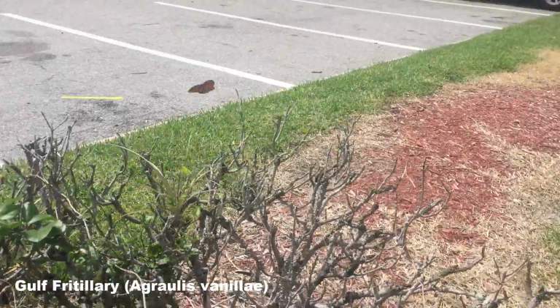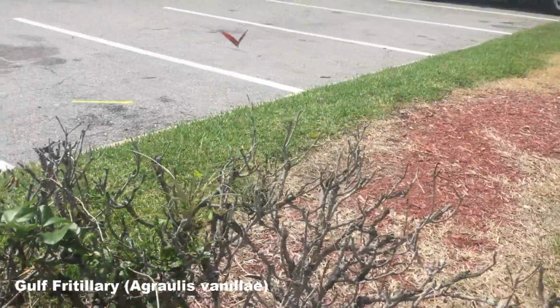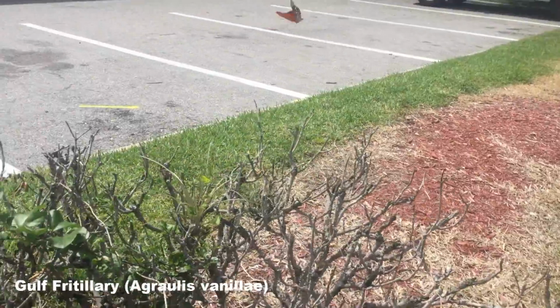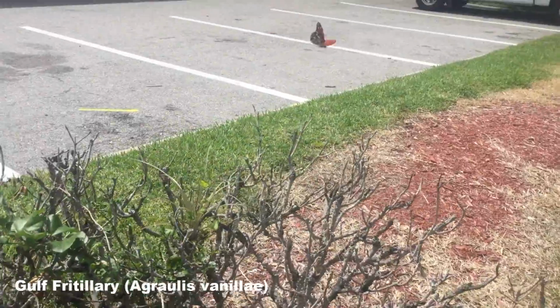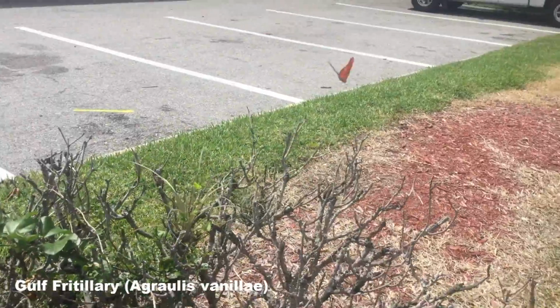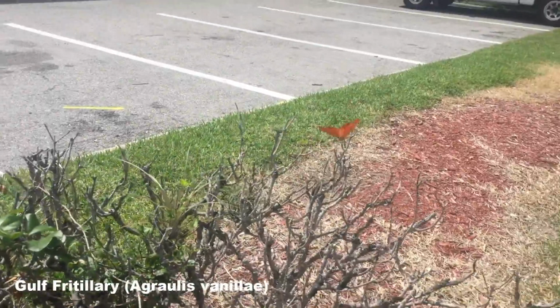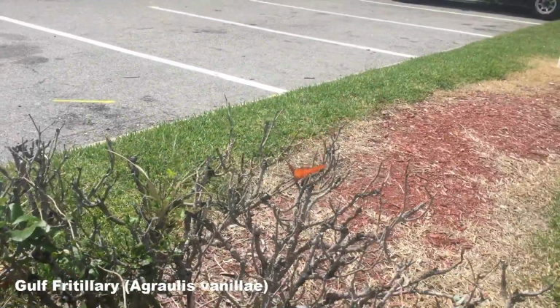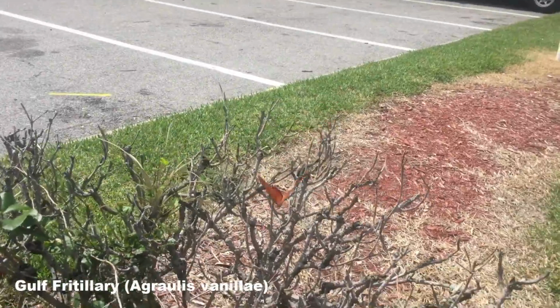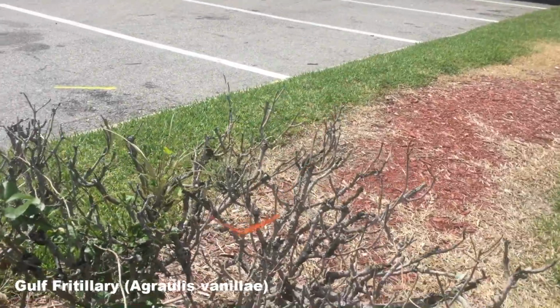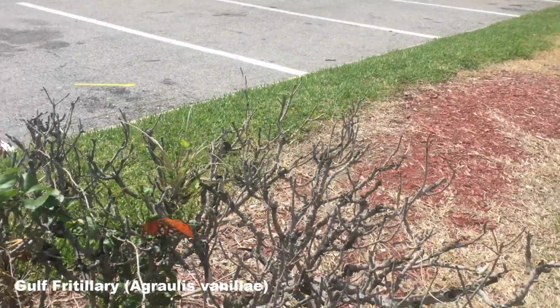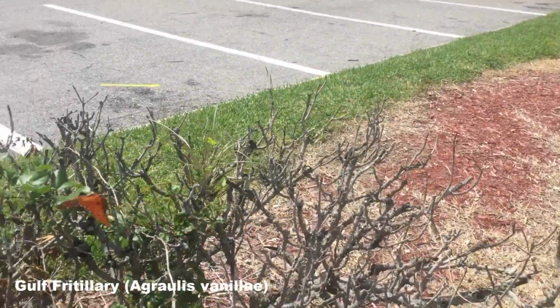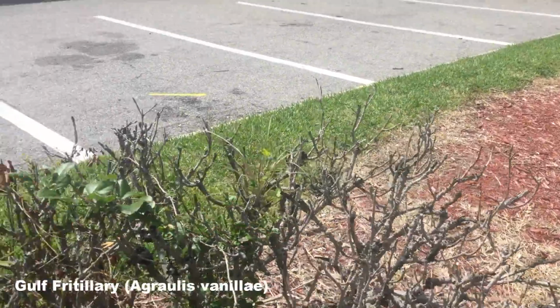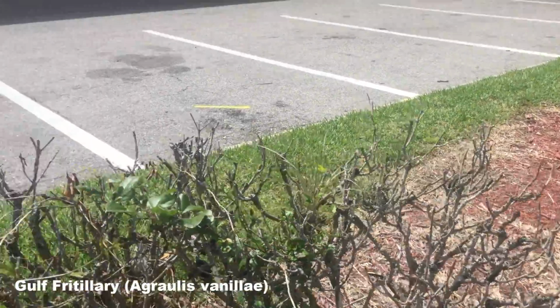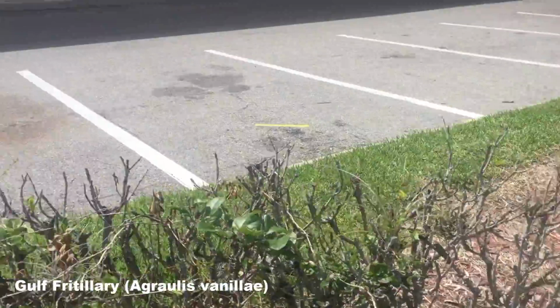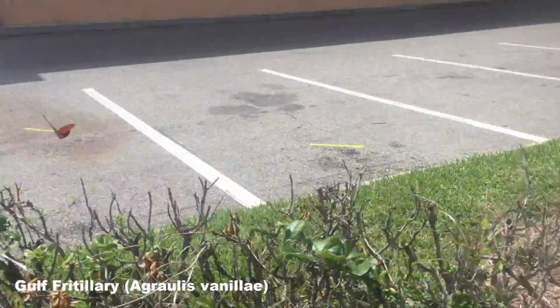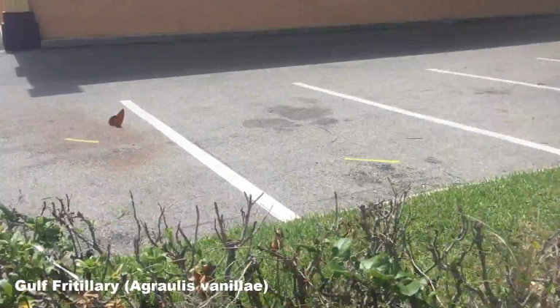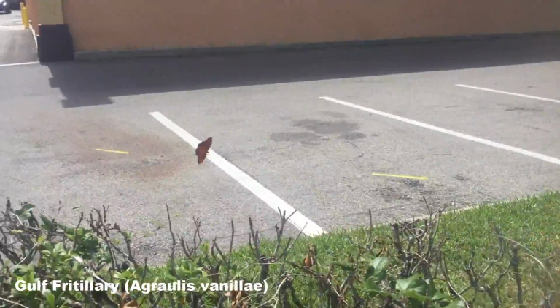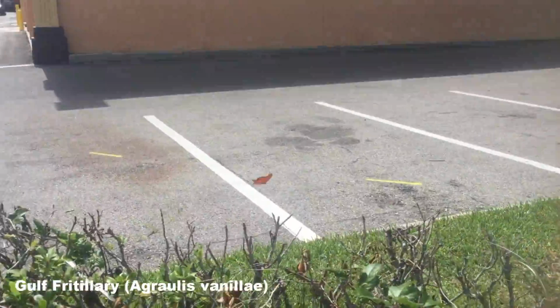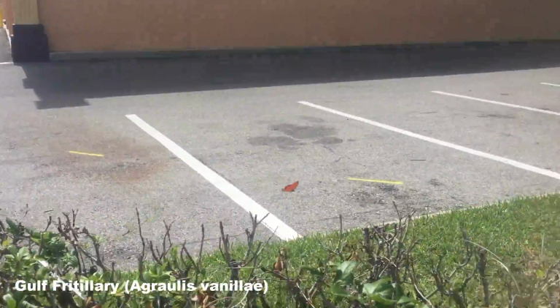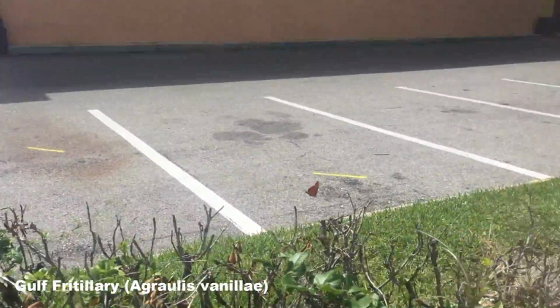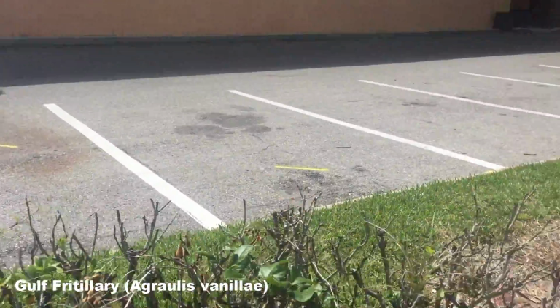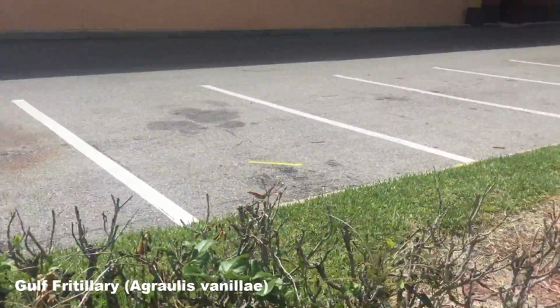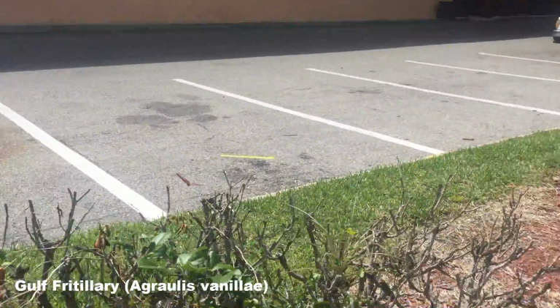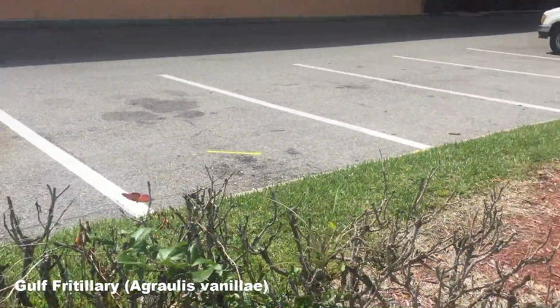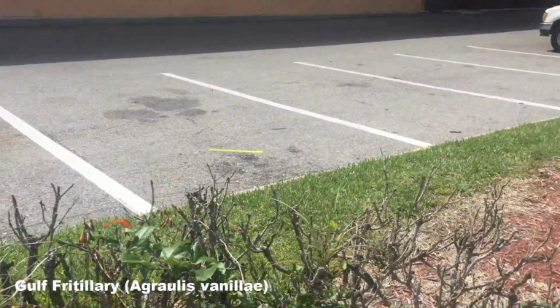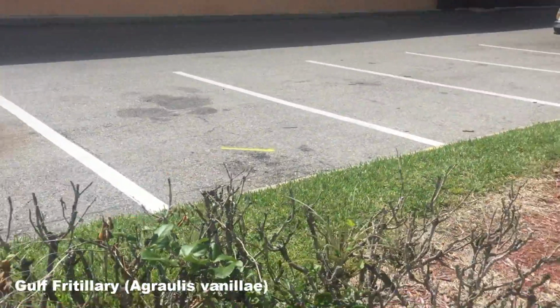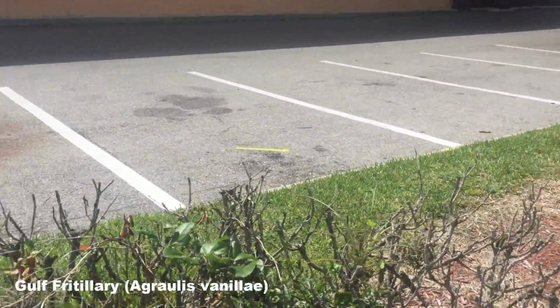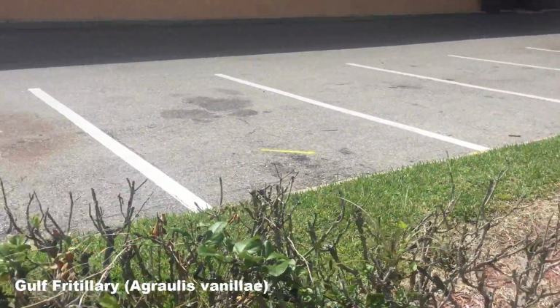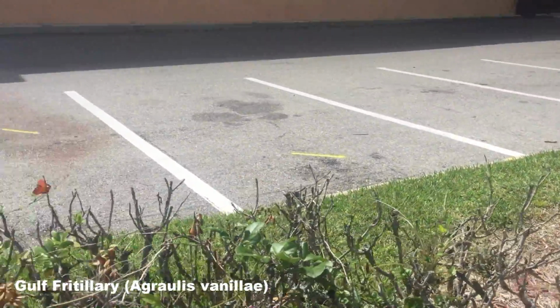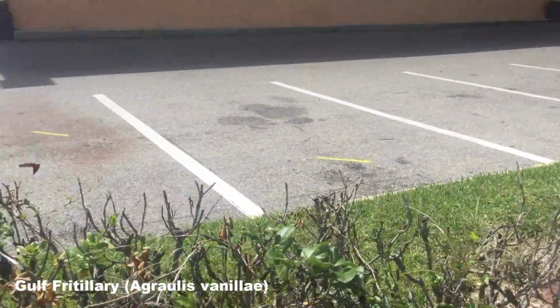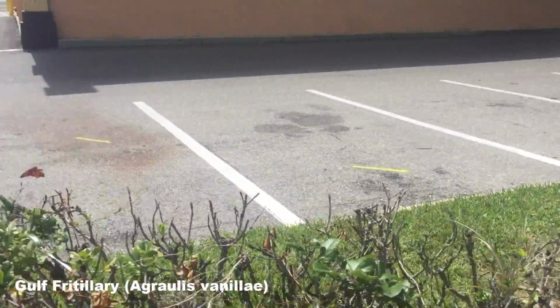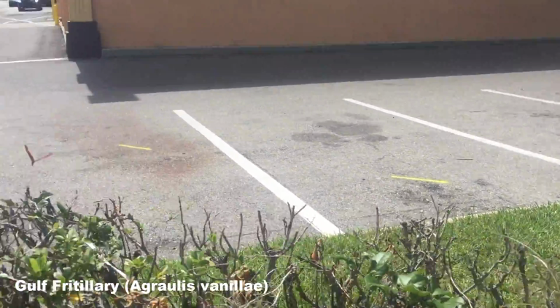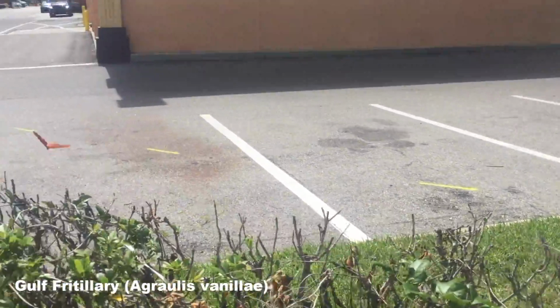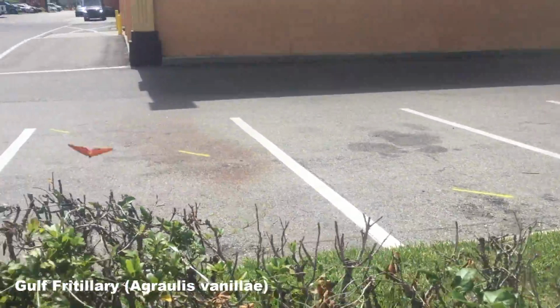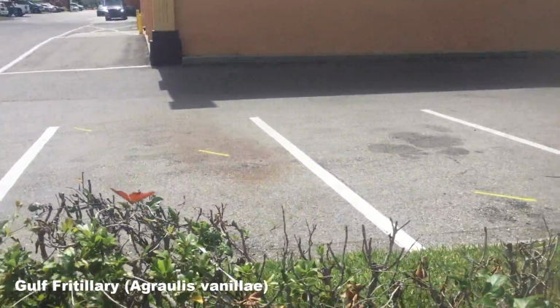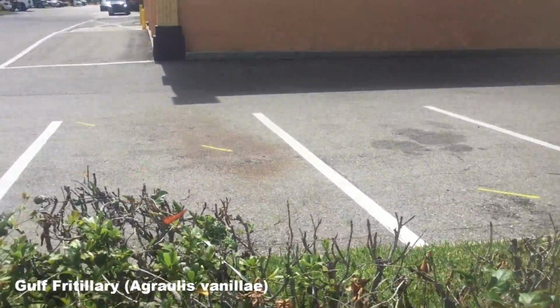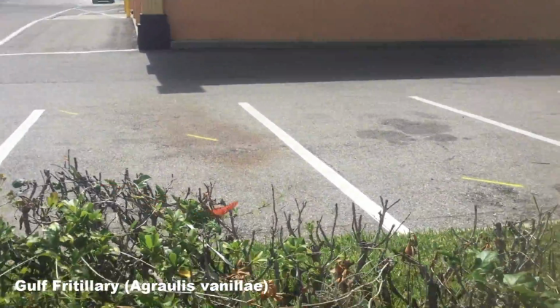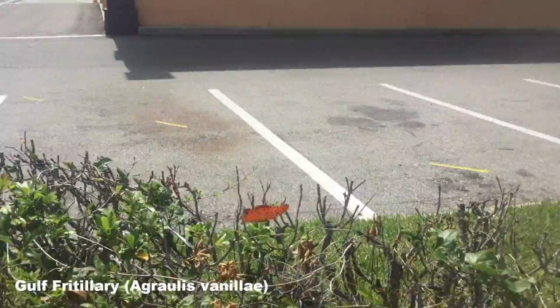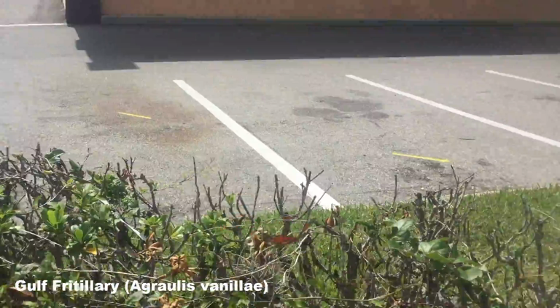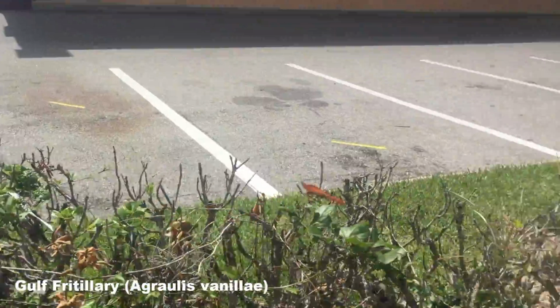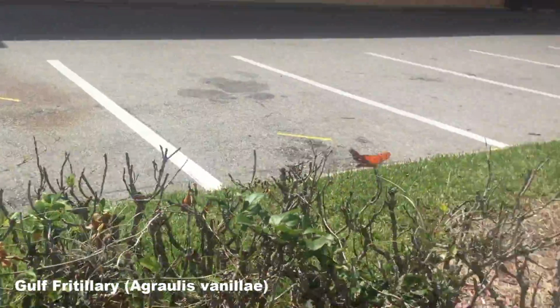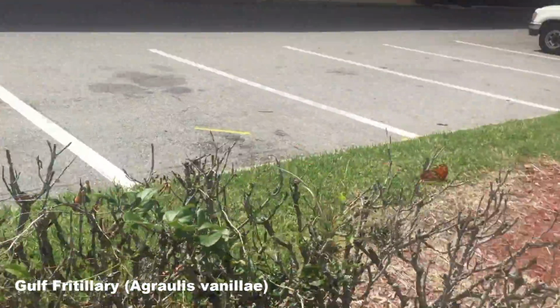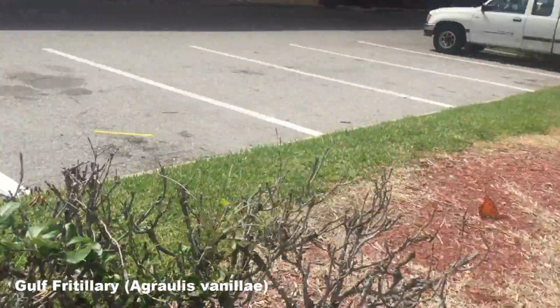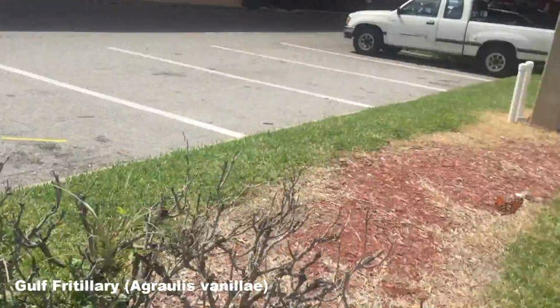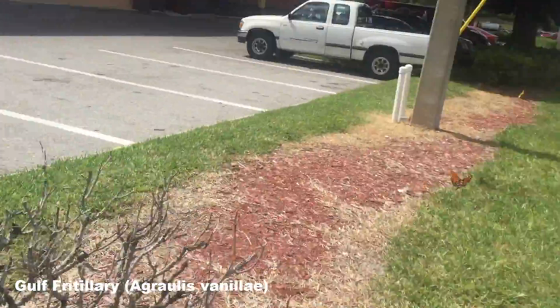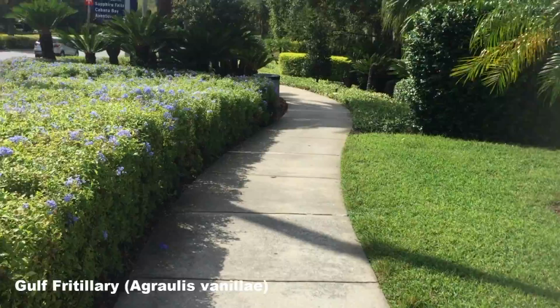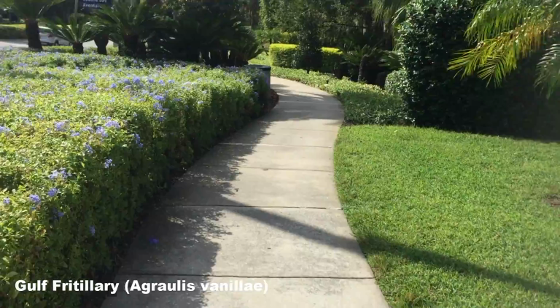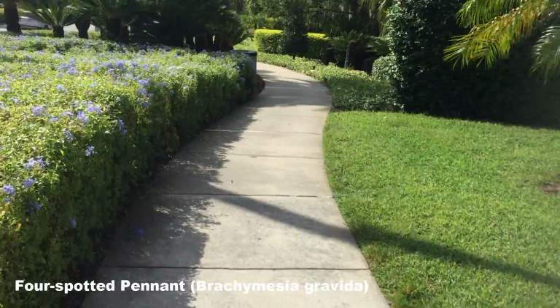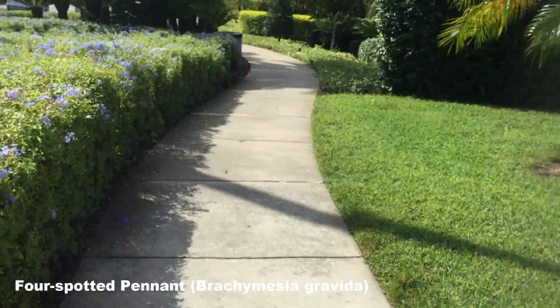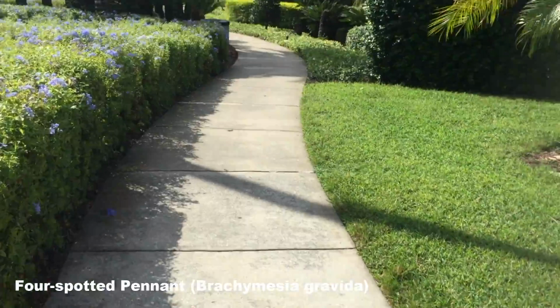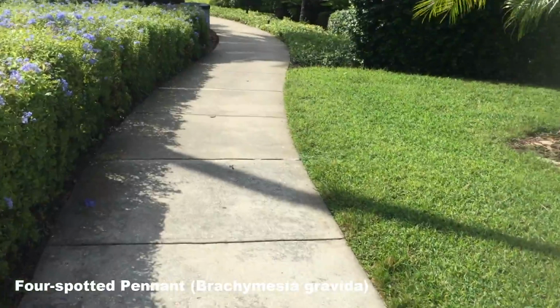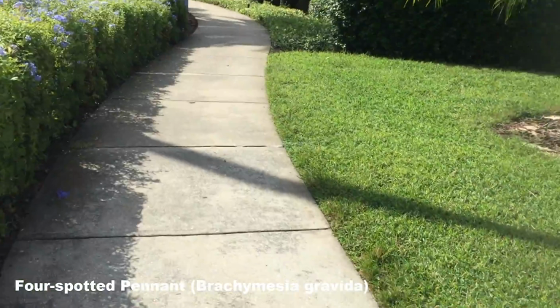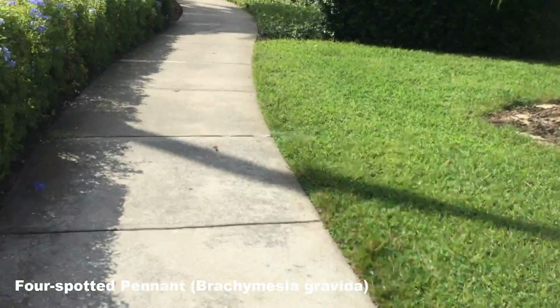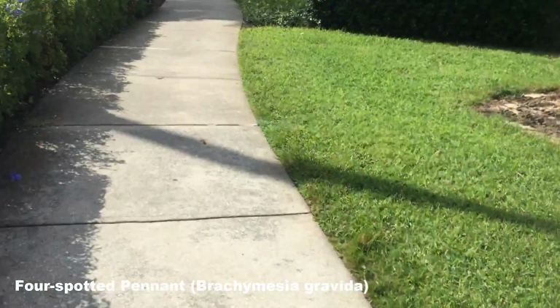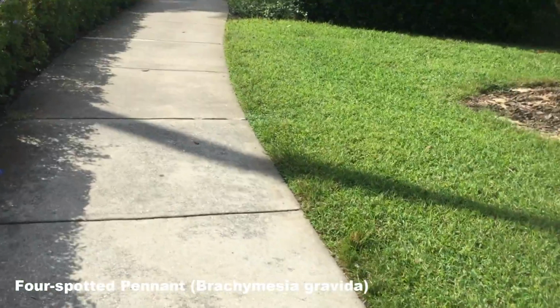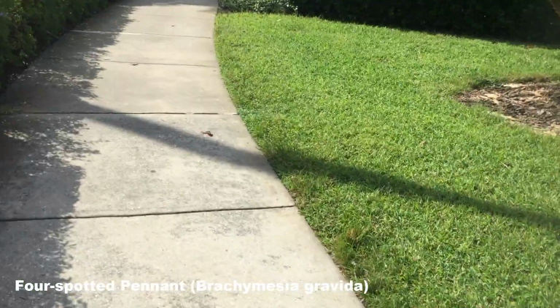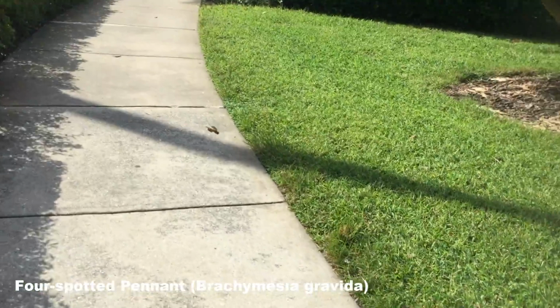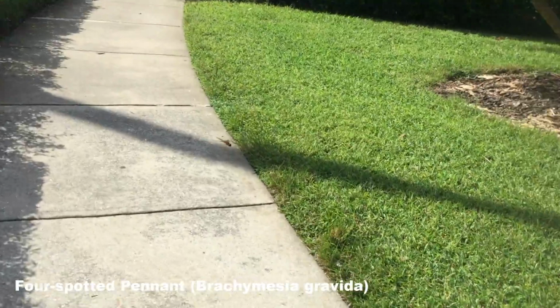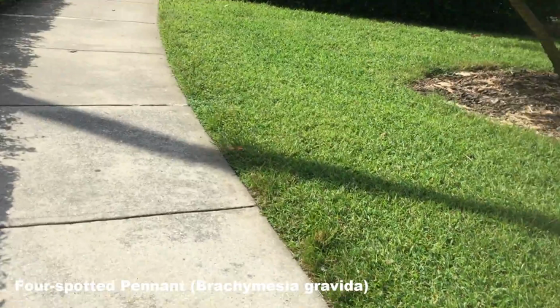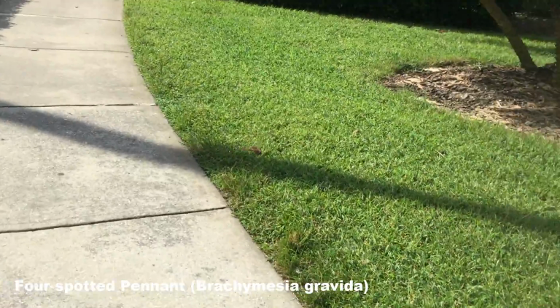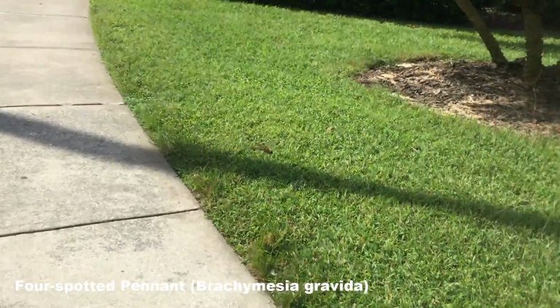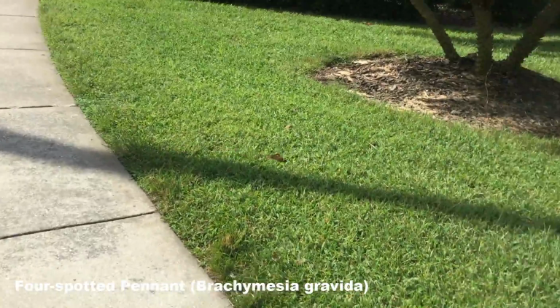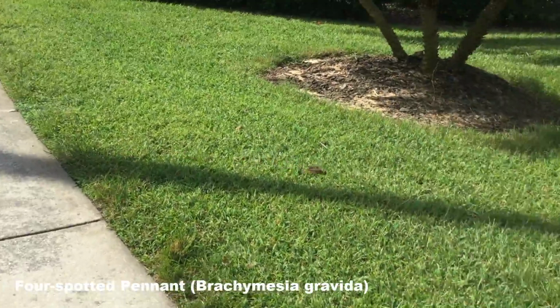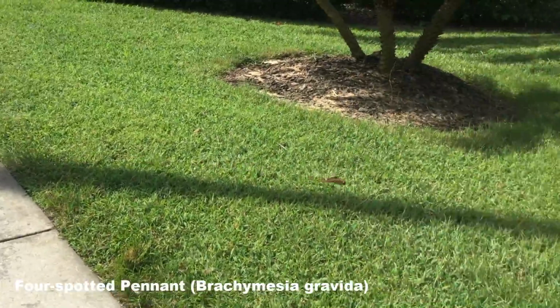Here's a butterfly, who wouldn't cooperate with being filmed. And various dragonflies were also common.